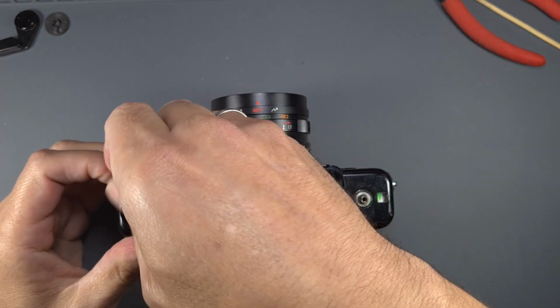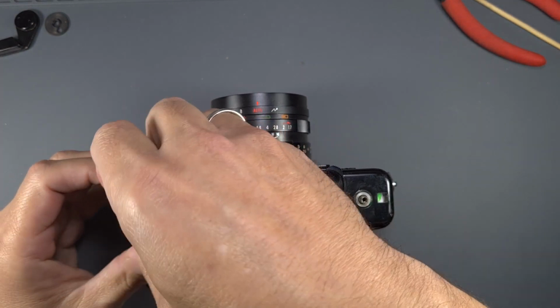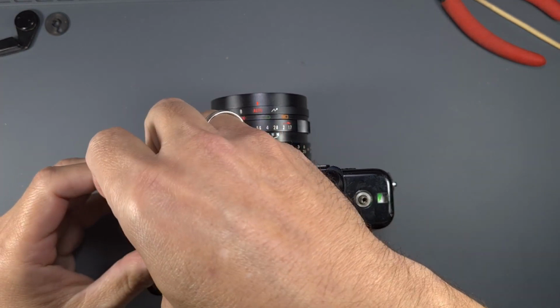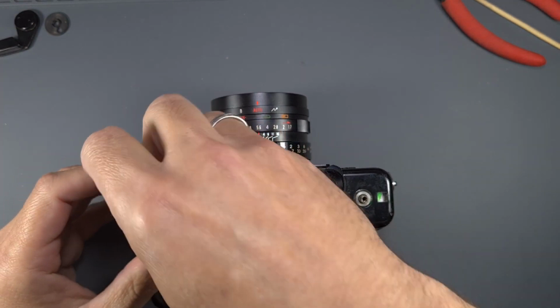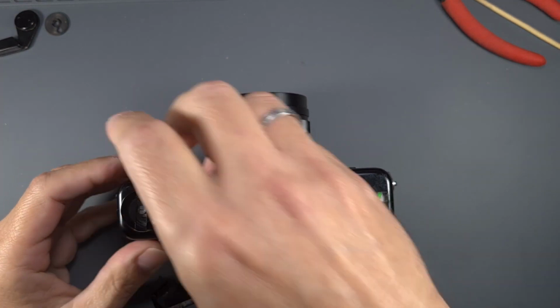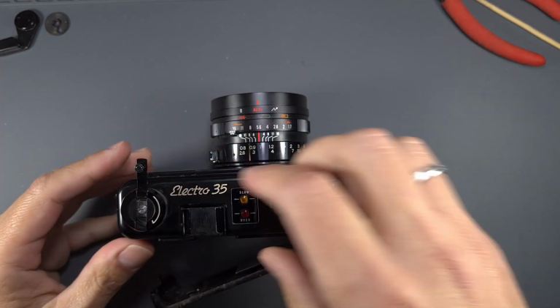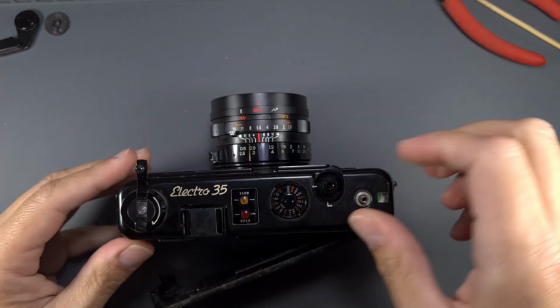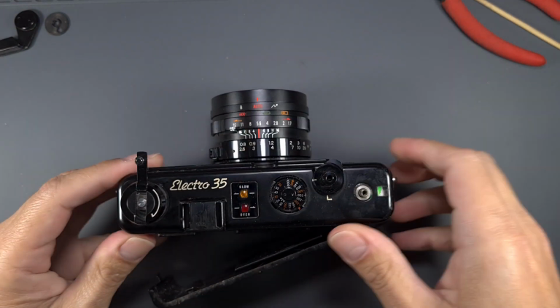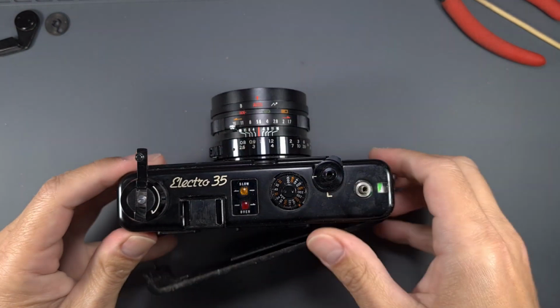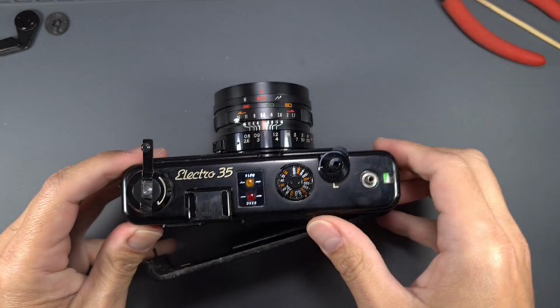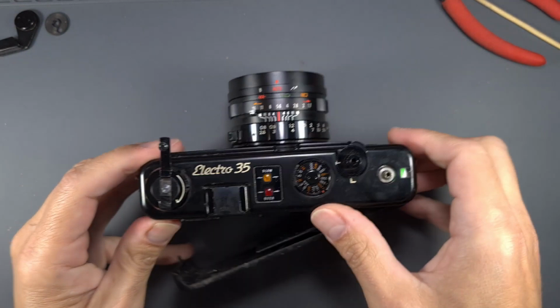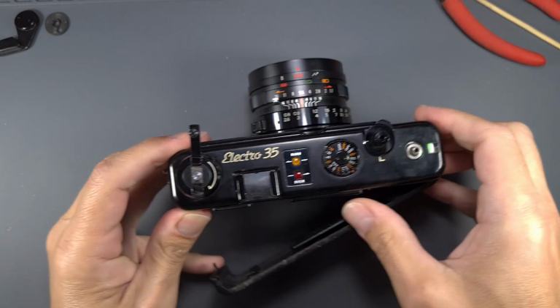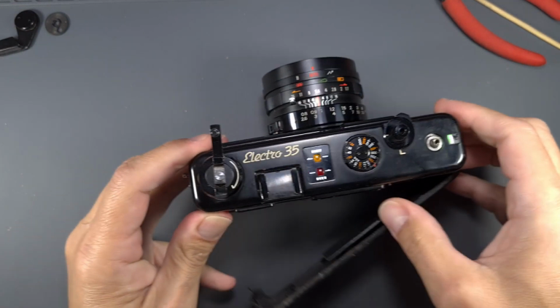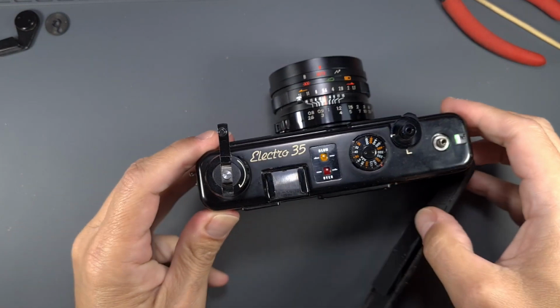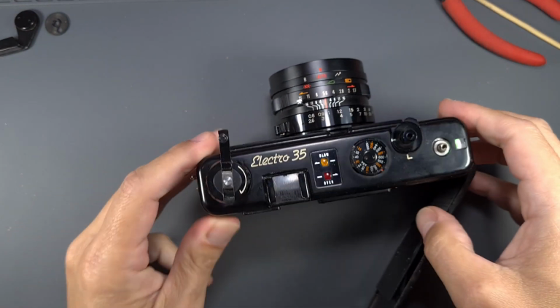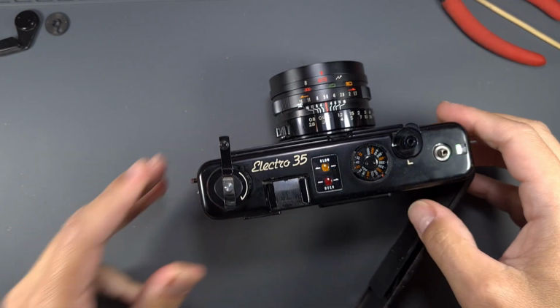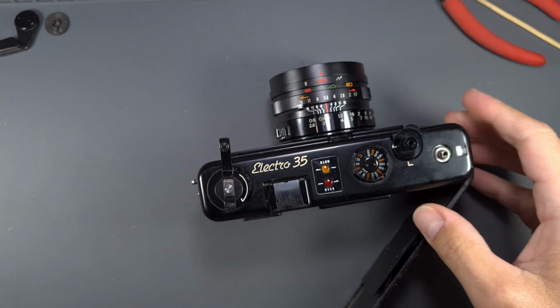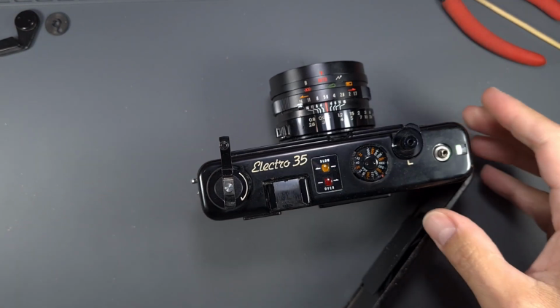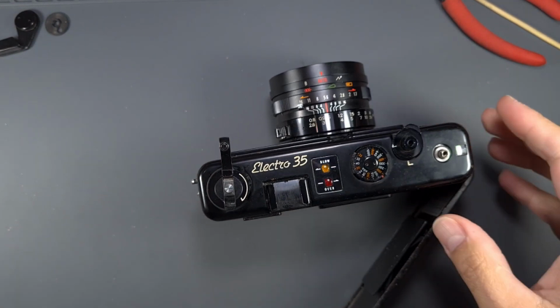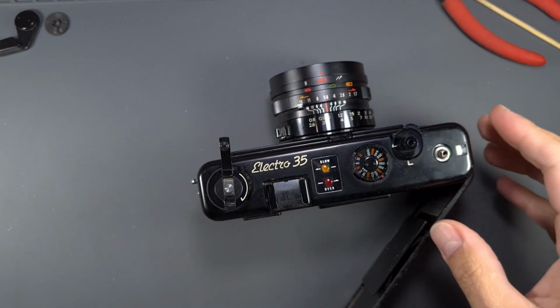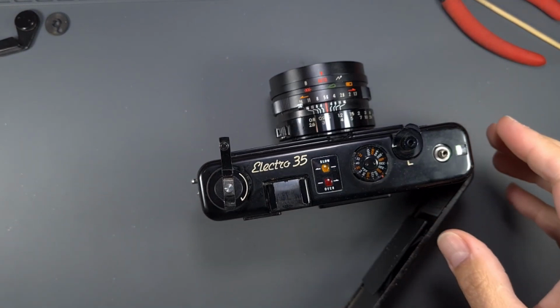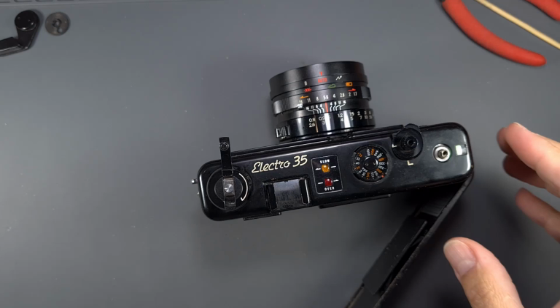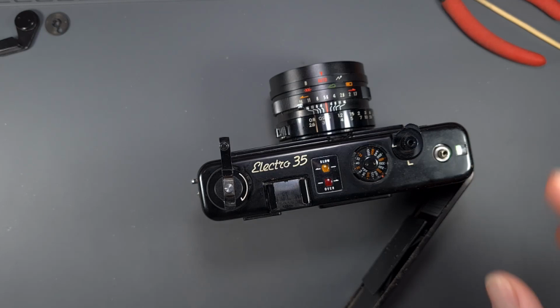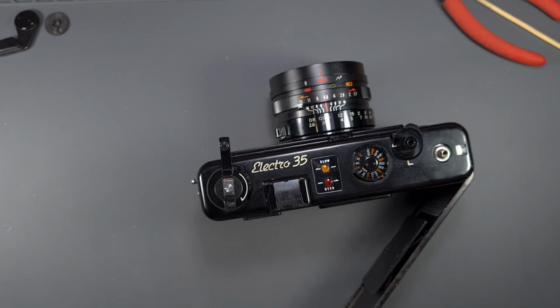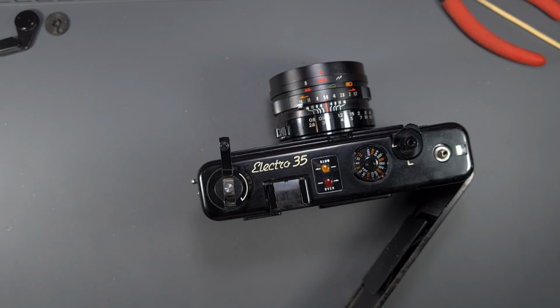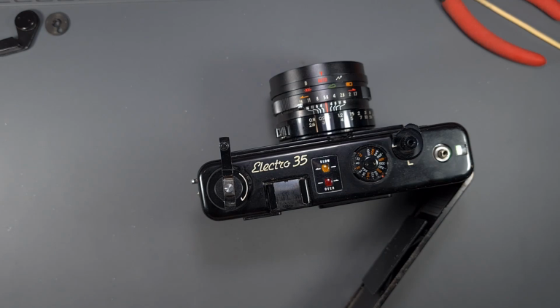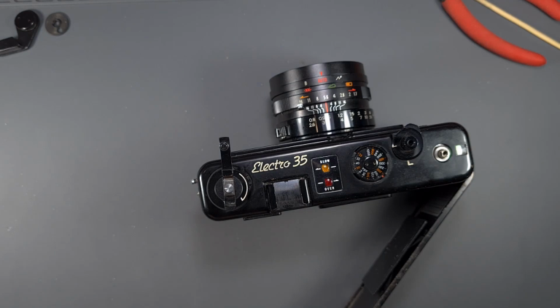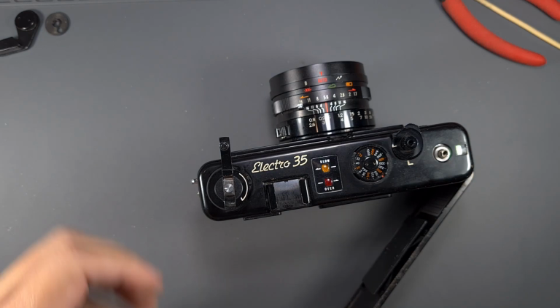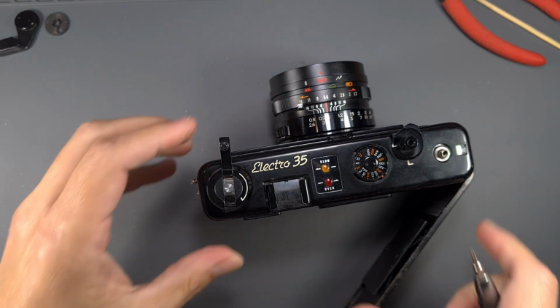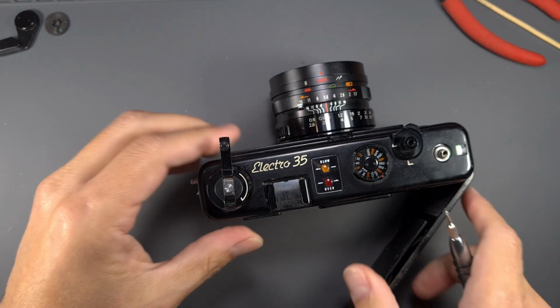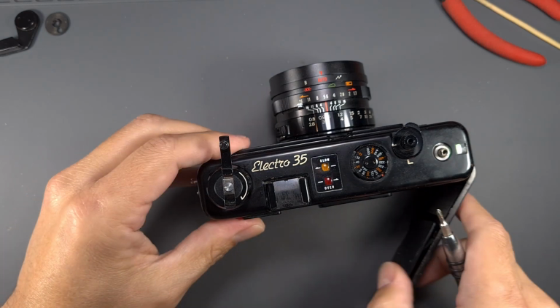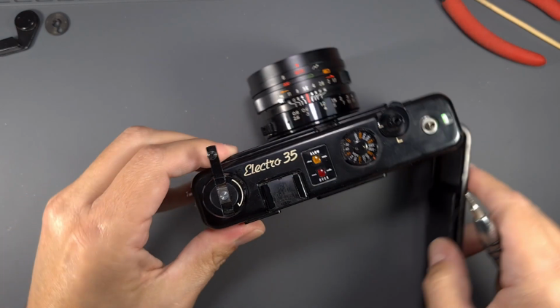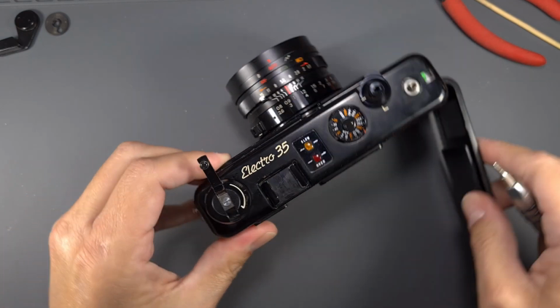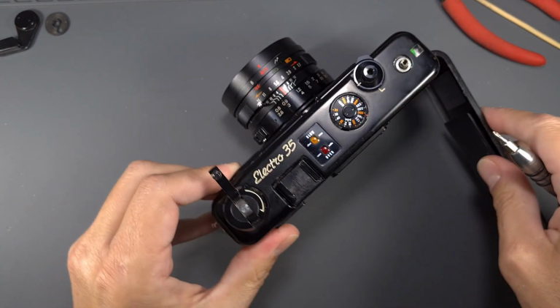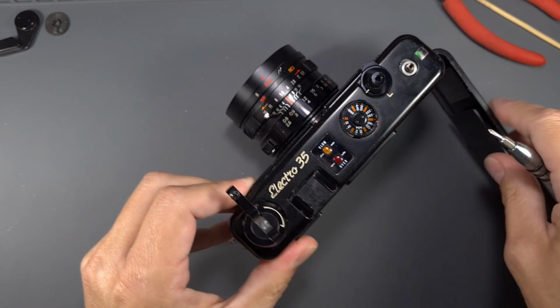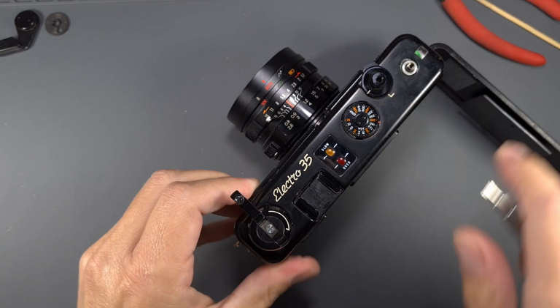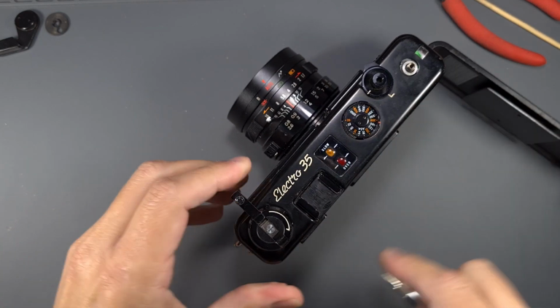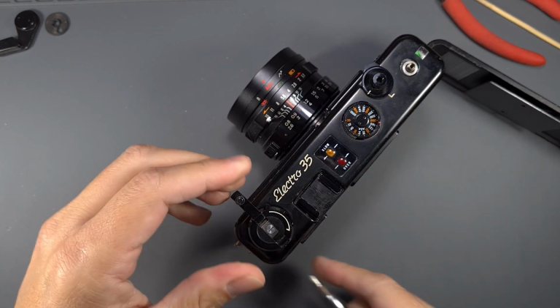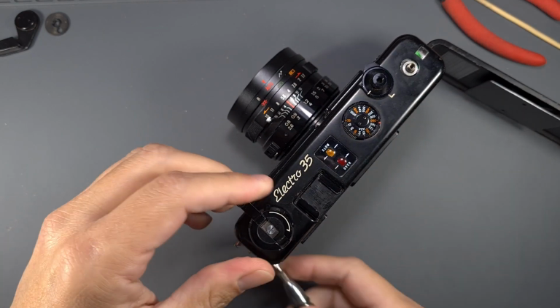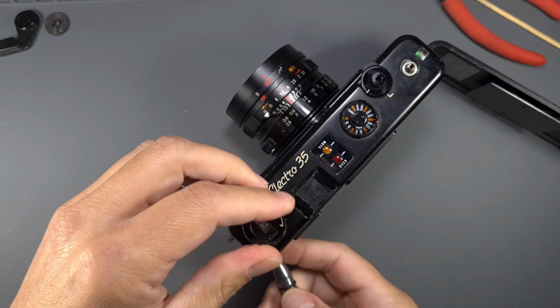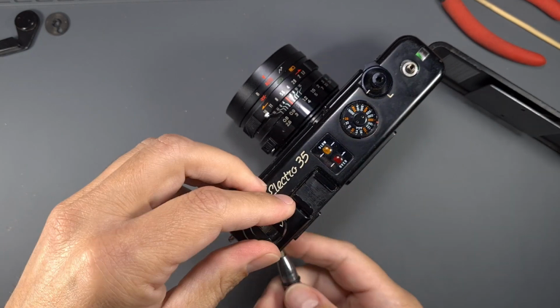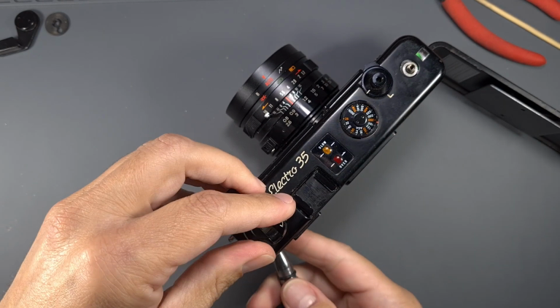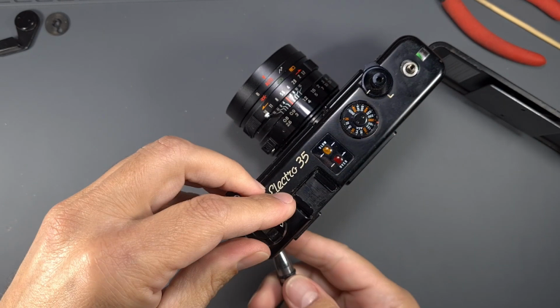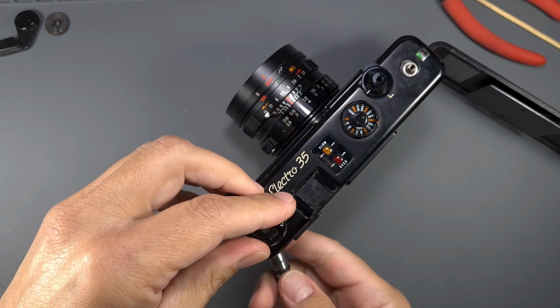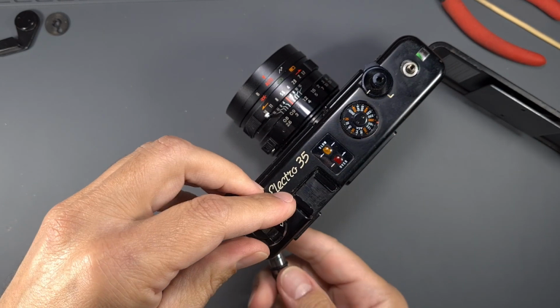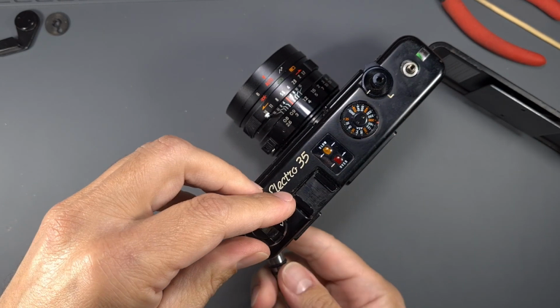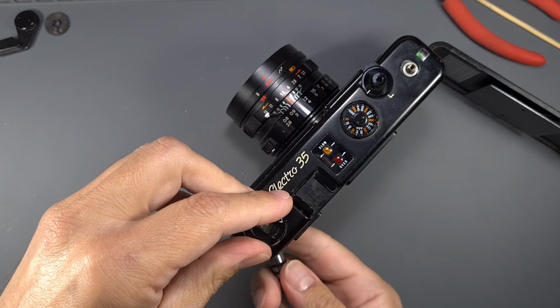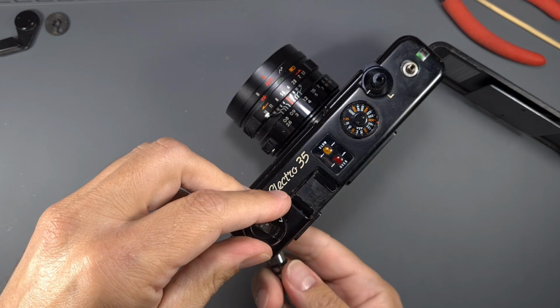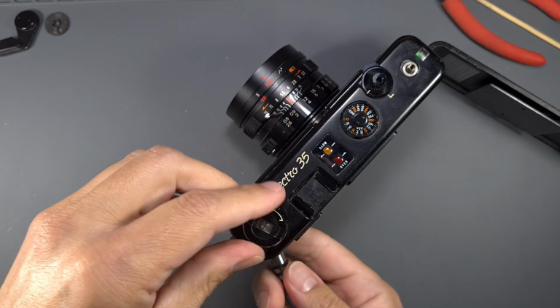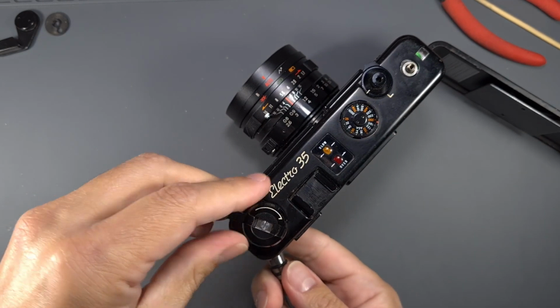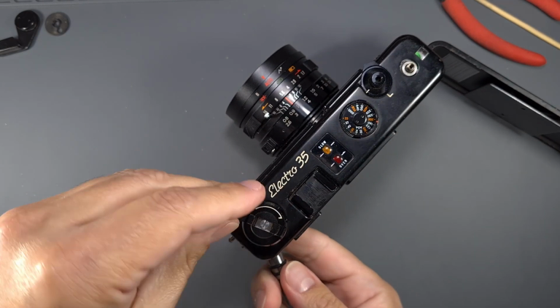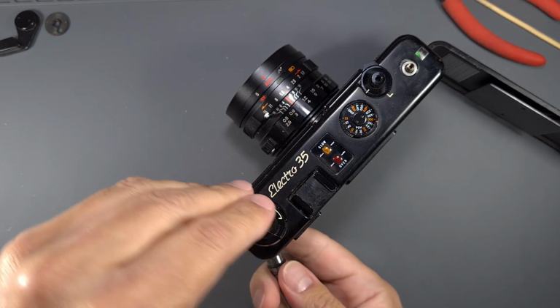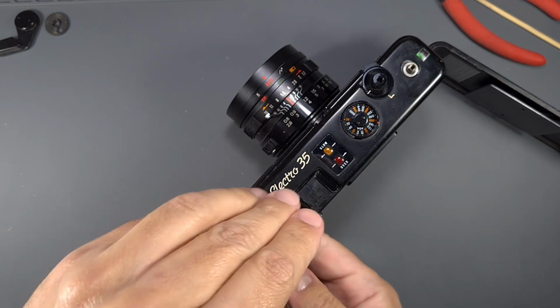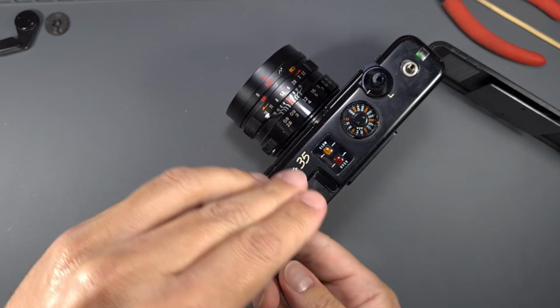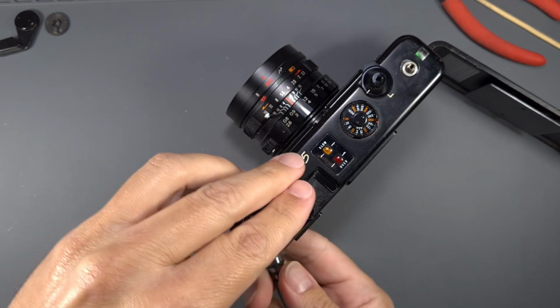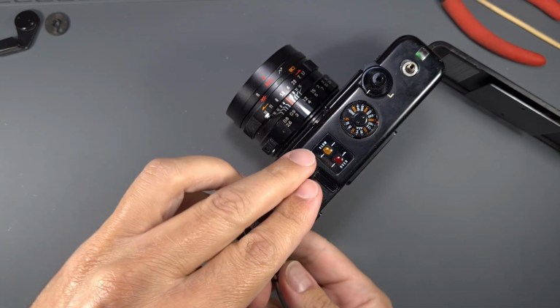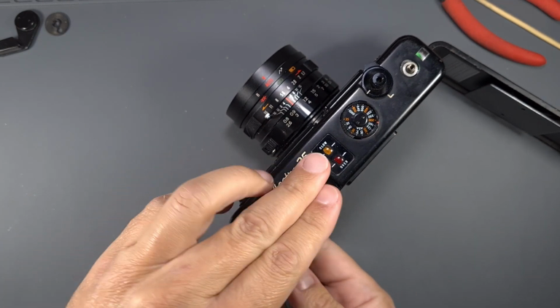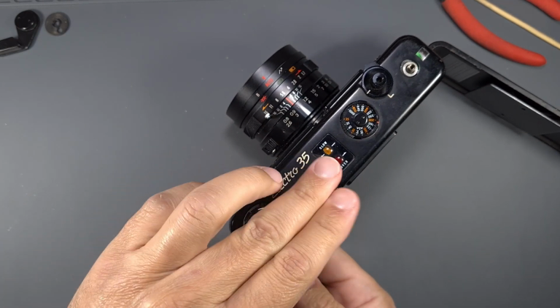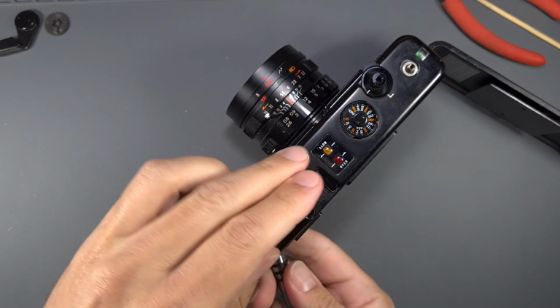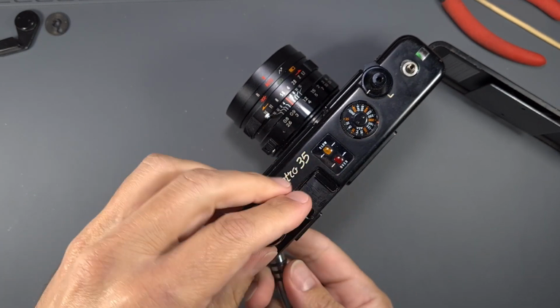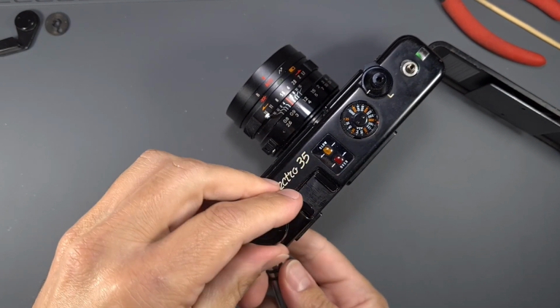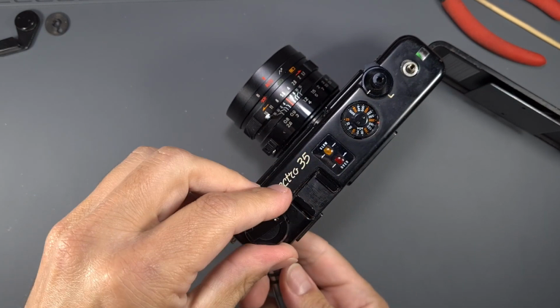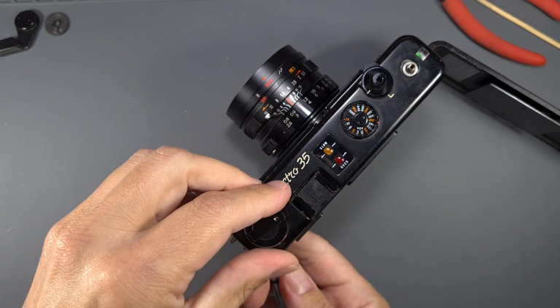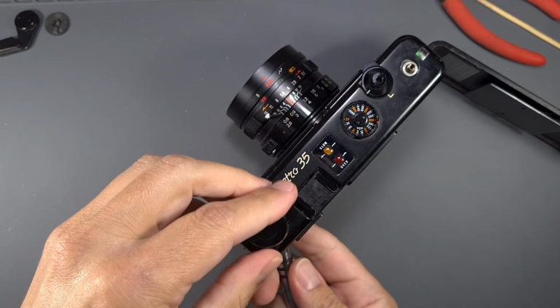Open the camera back, and using a screwdriver as a wedge, unscrew the rewind knob. Note the washer under the knob.